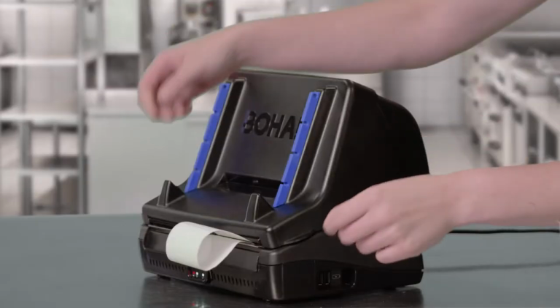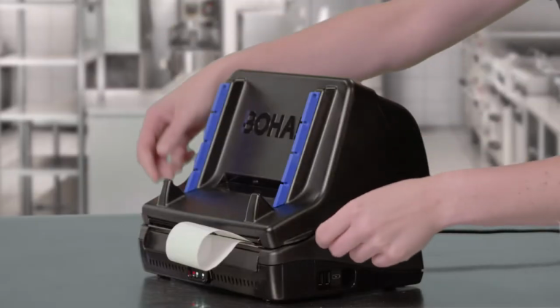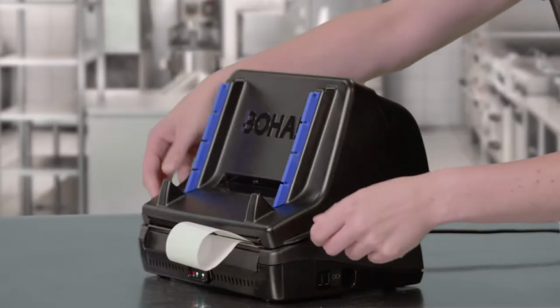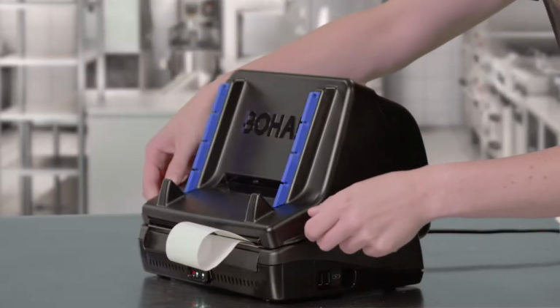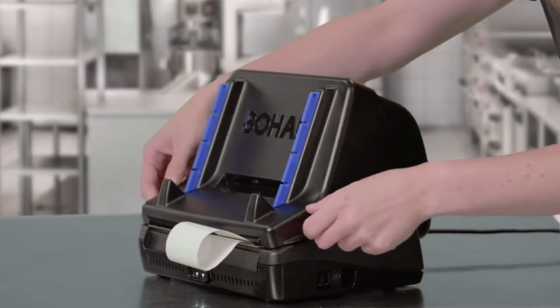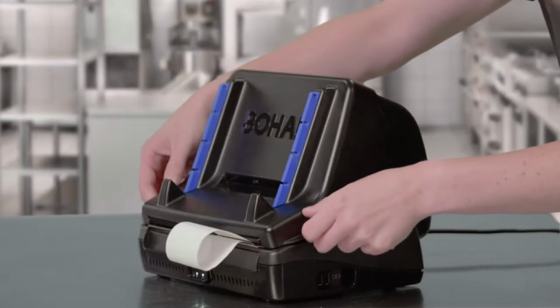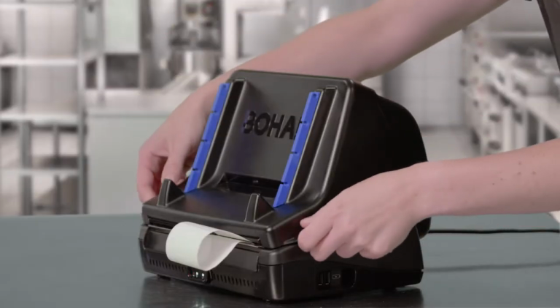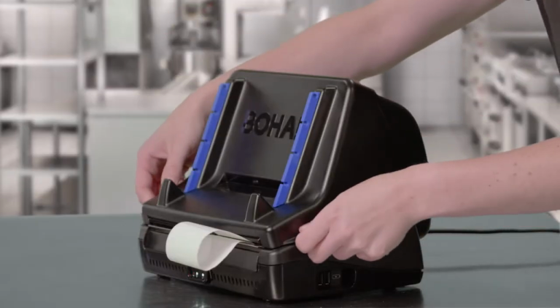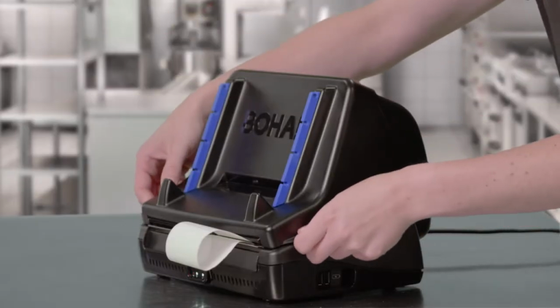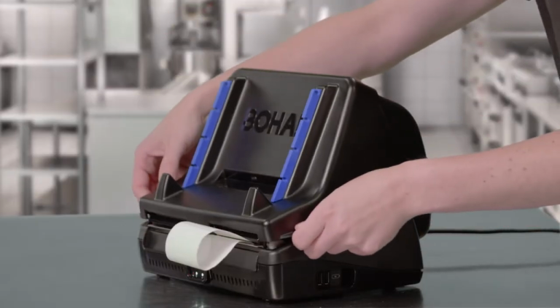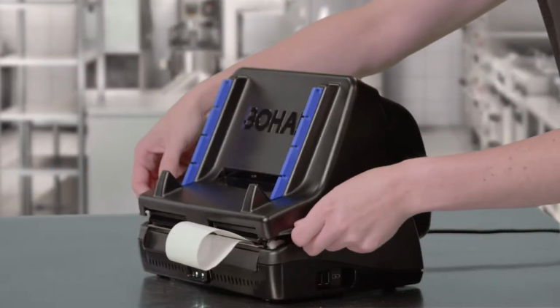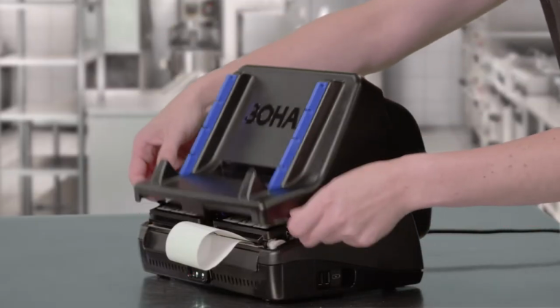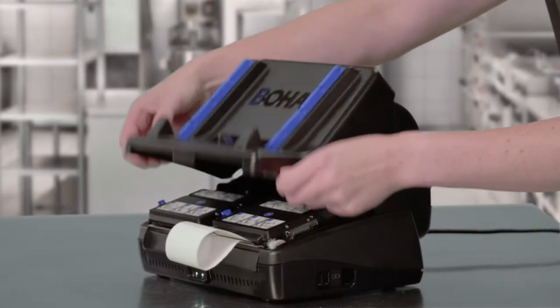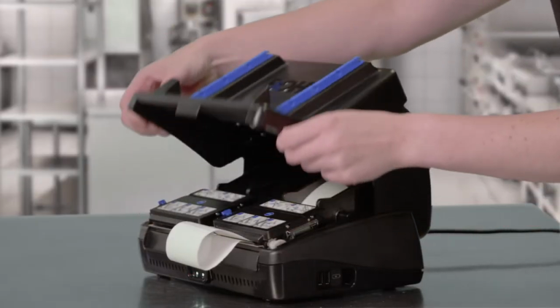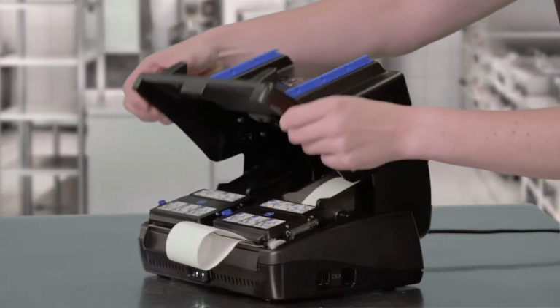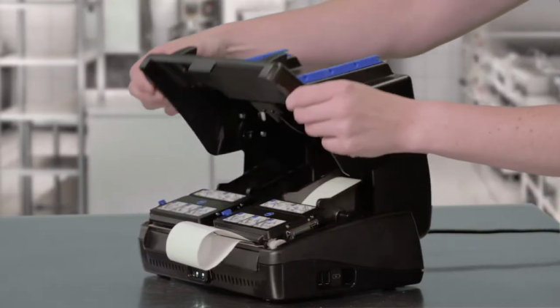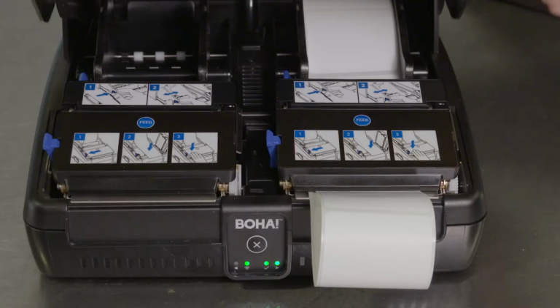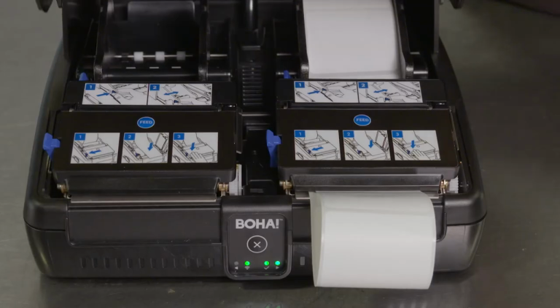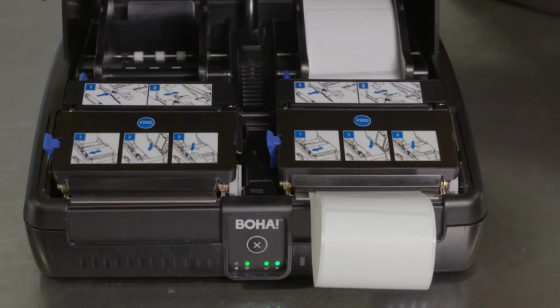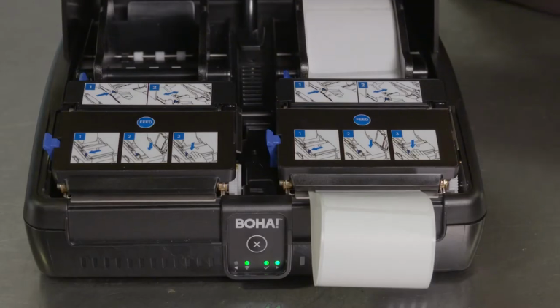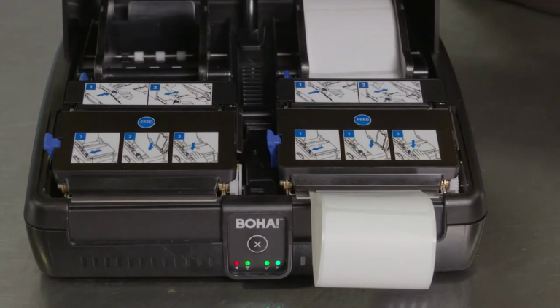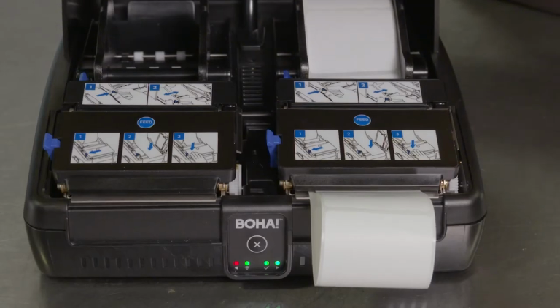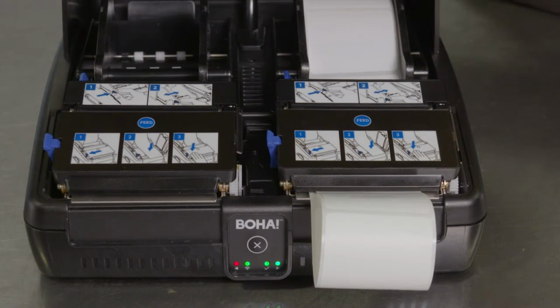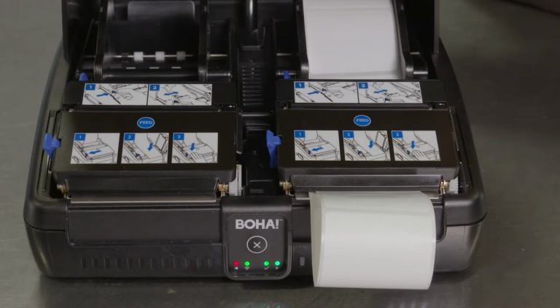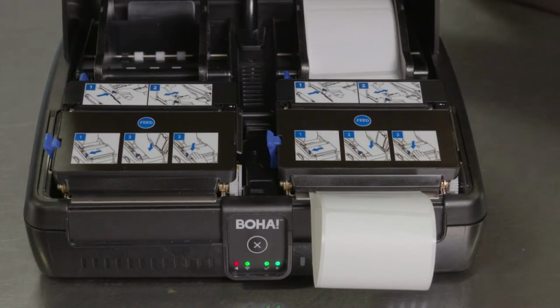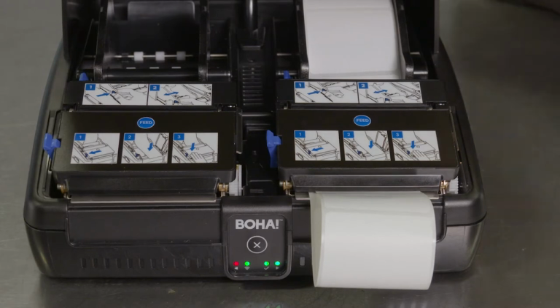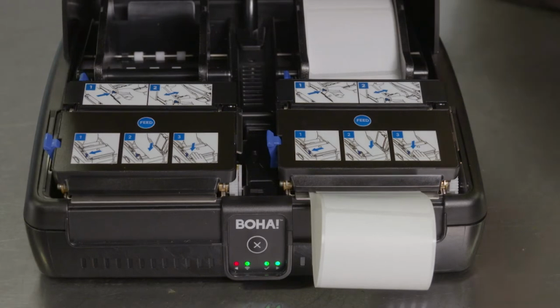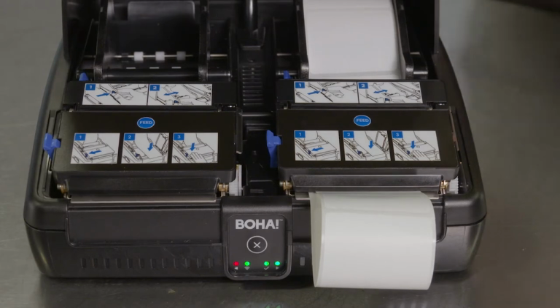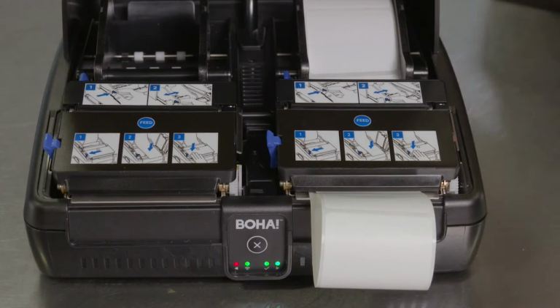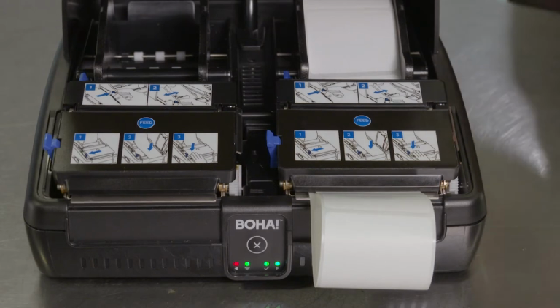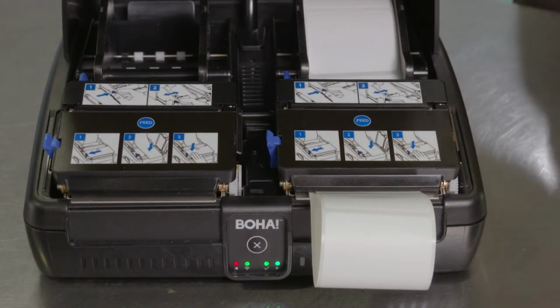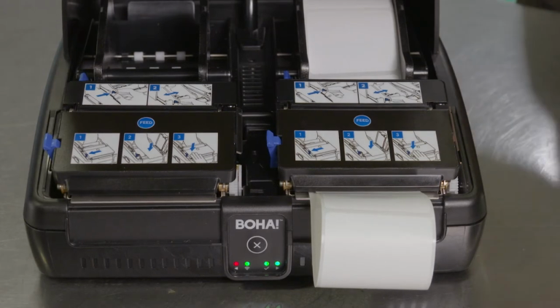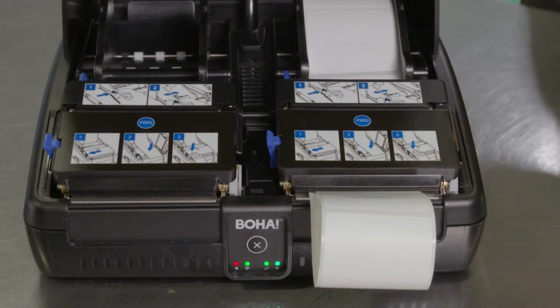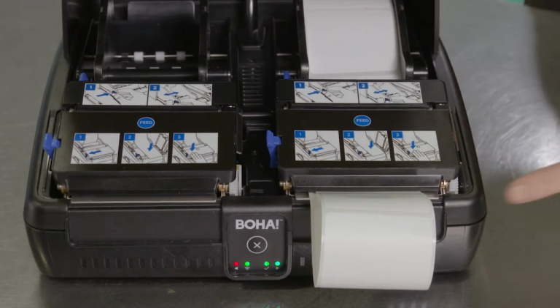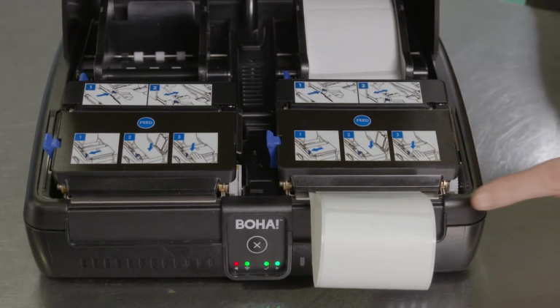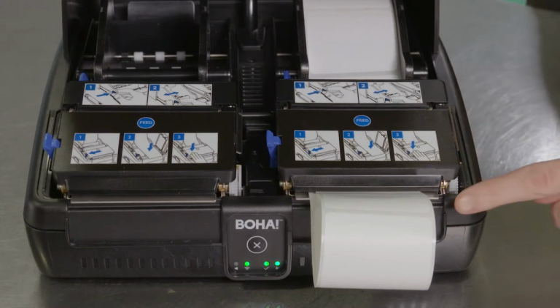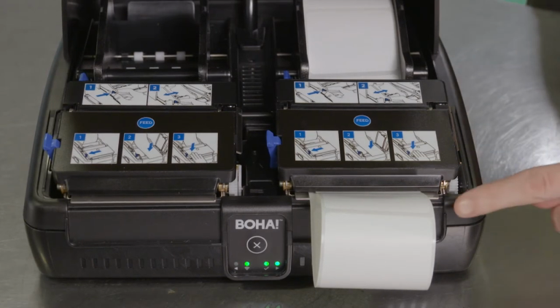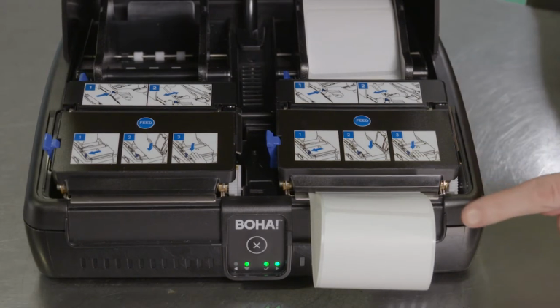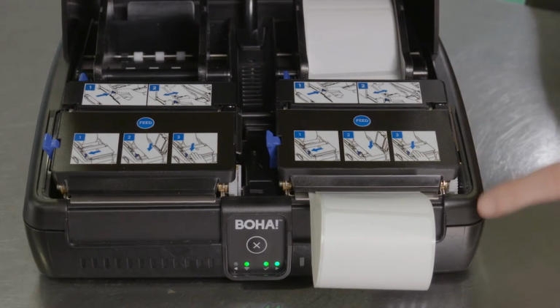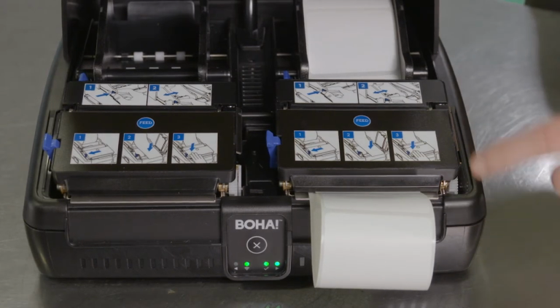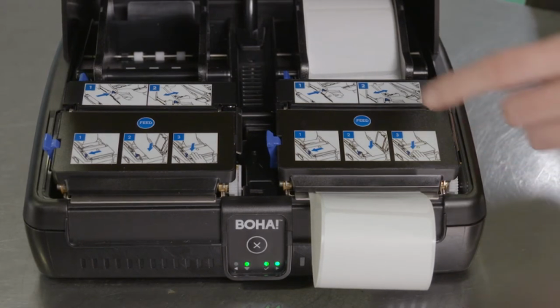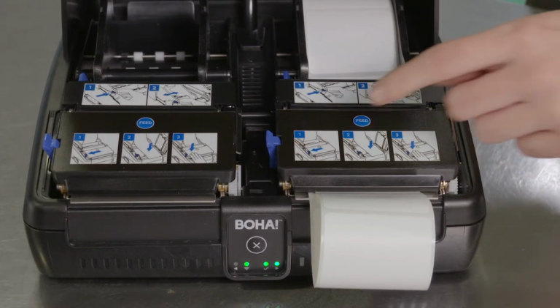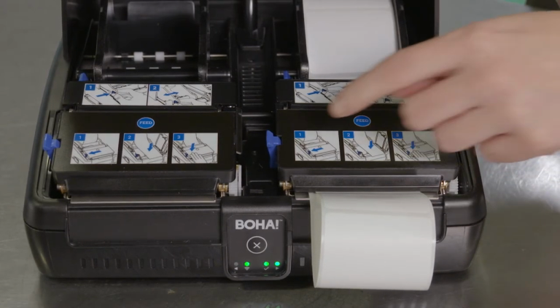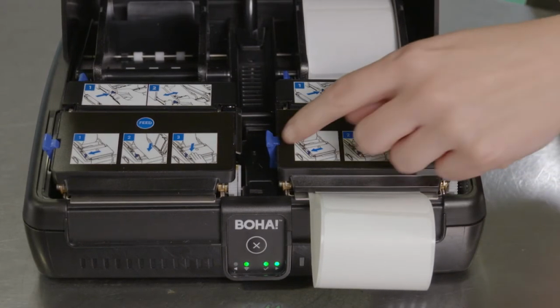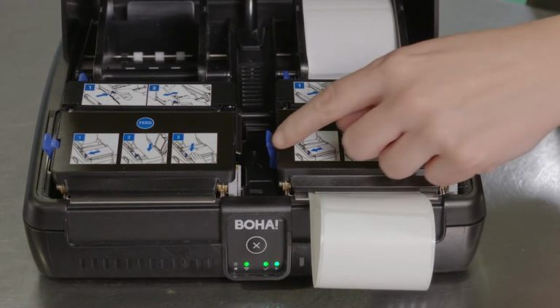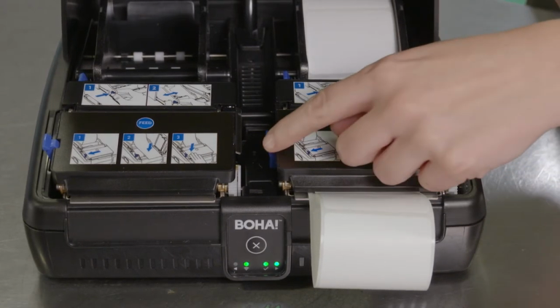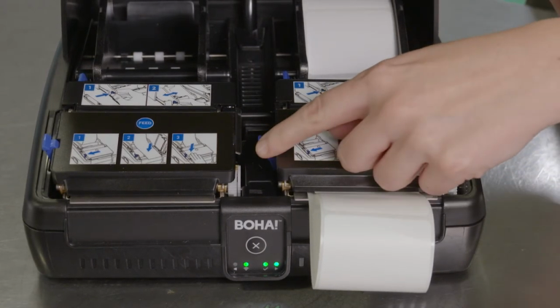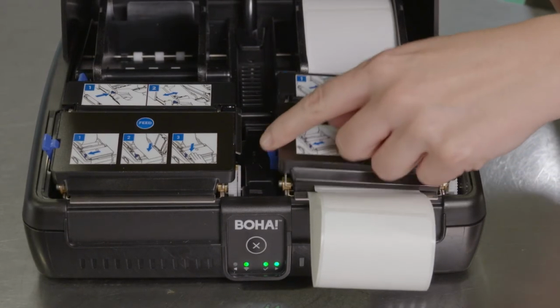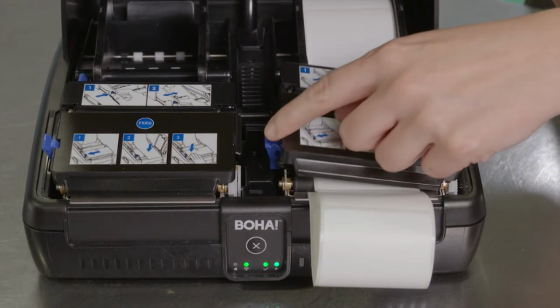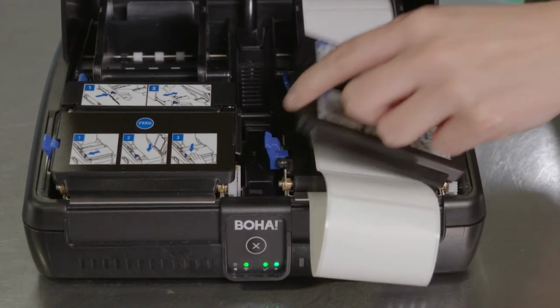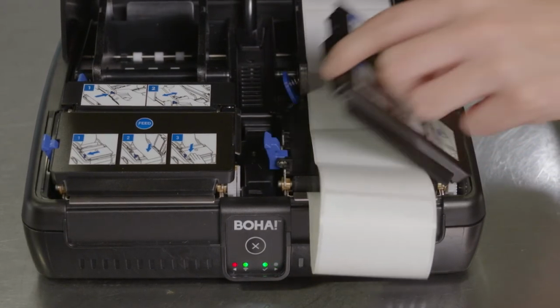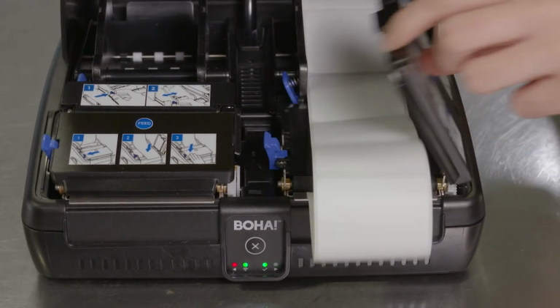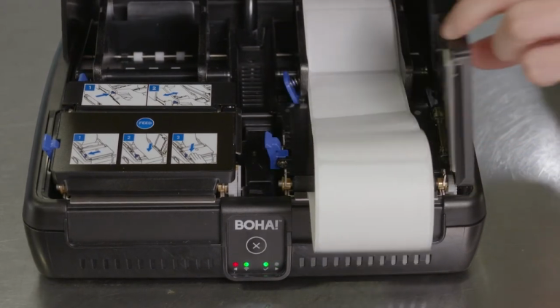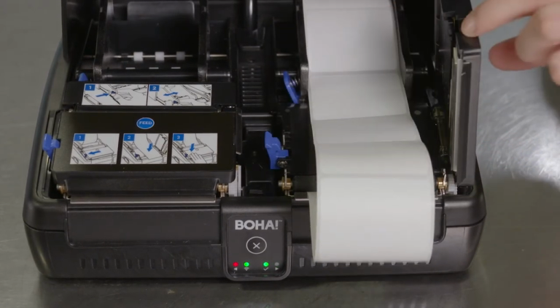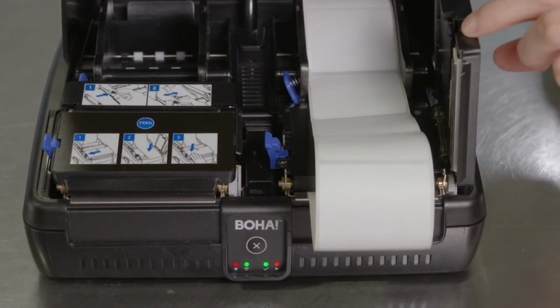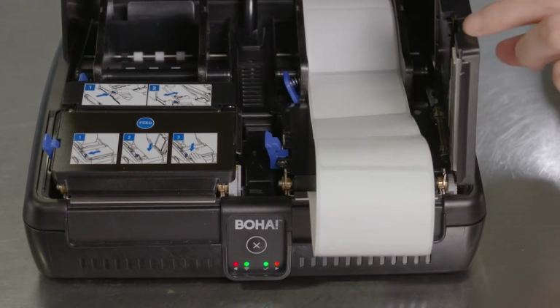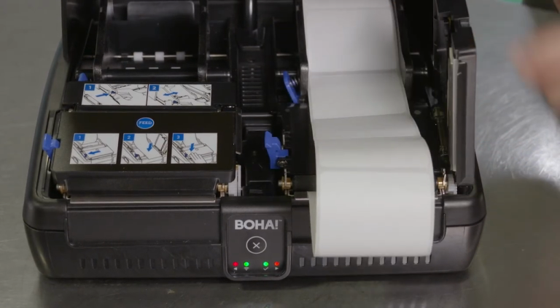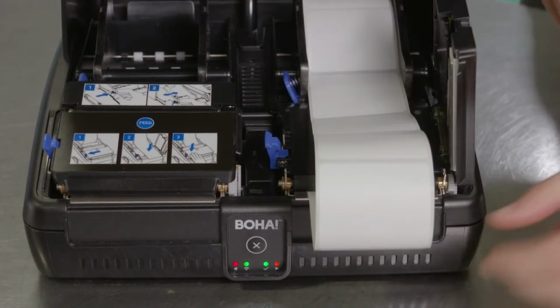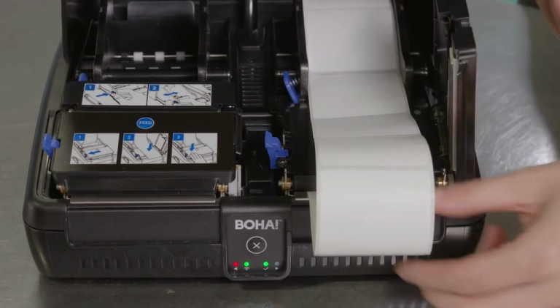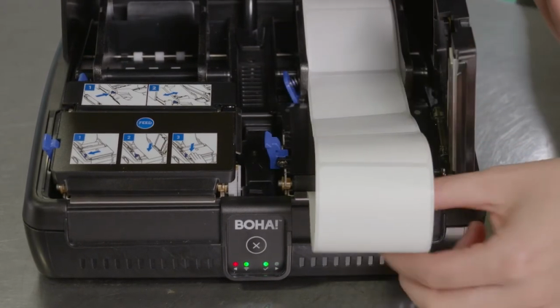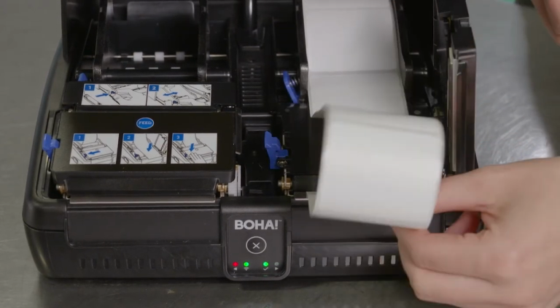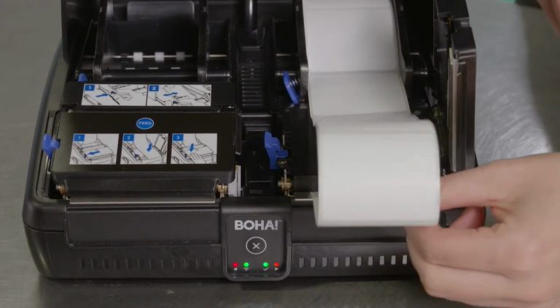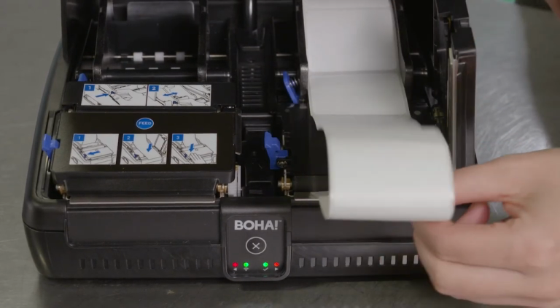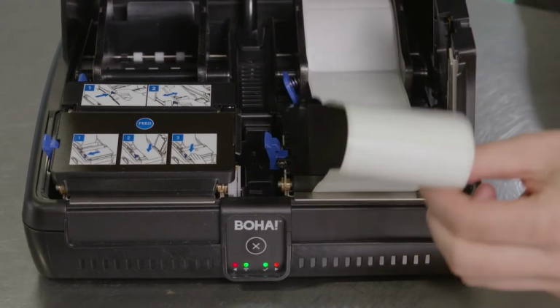Lift open the front cover. Start by opening the printer mechanism that contains the label jam by pushing the blue lever to the left.